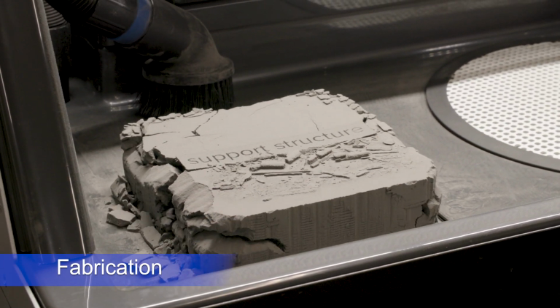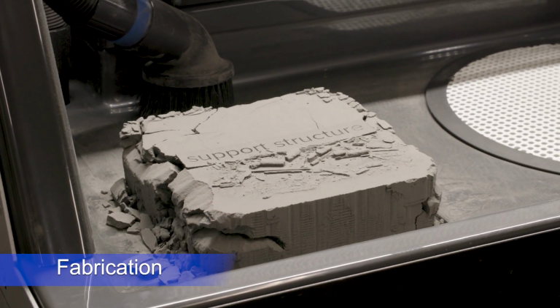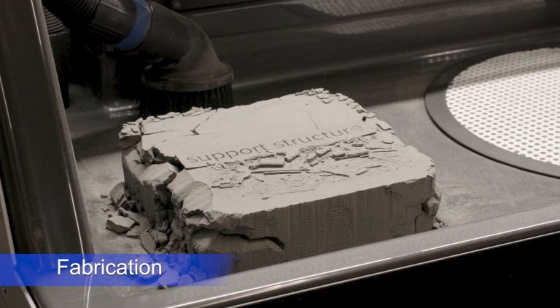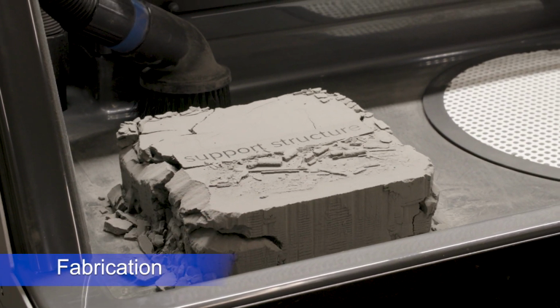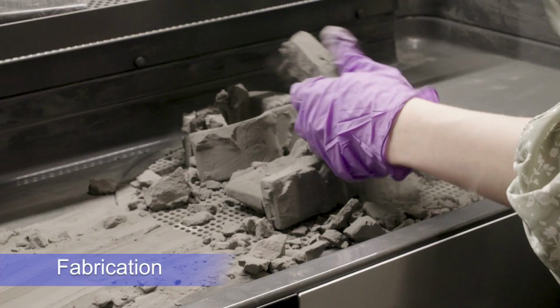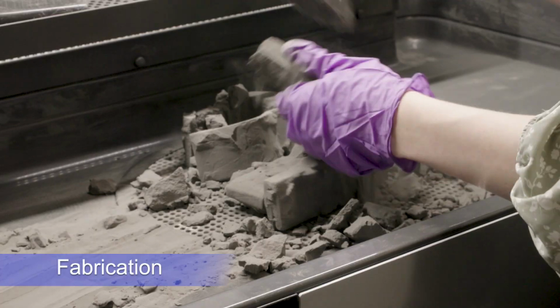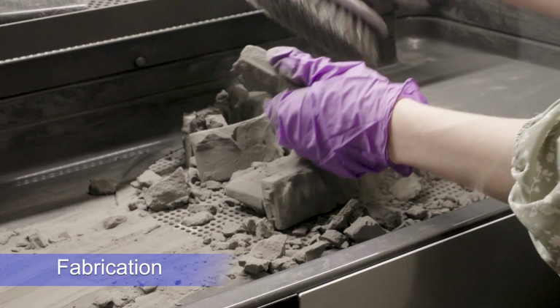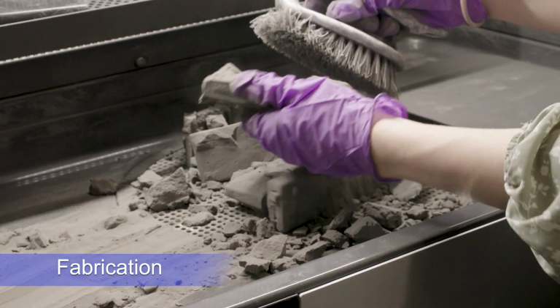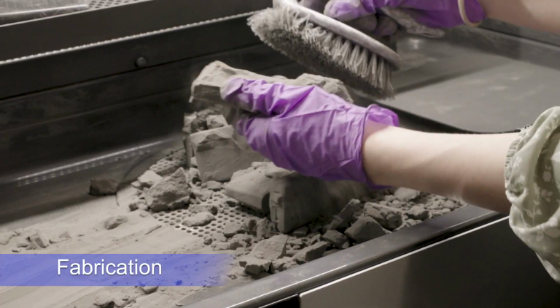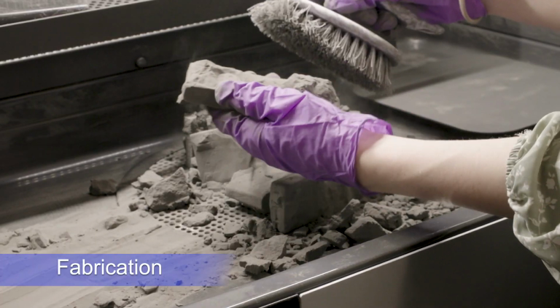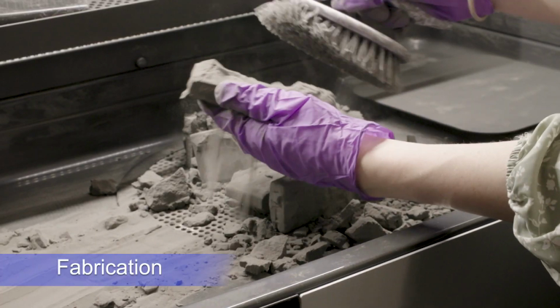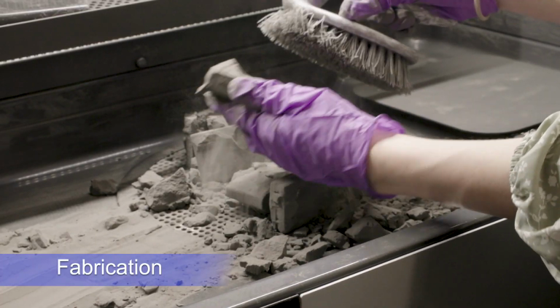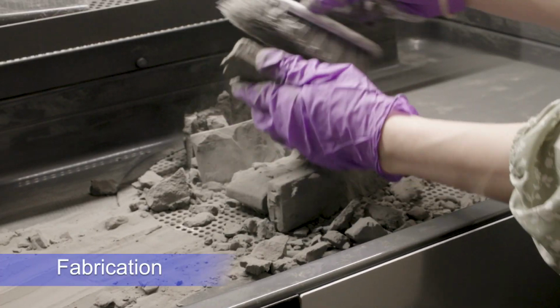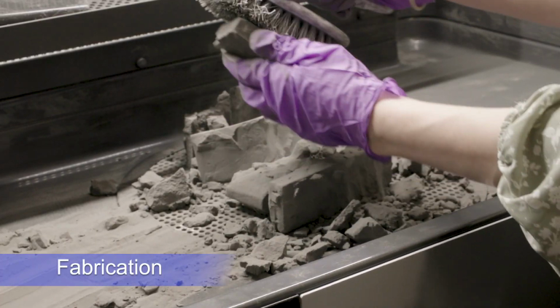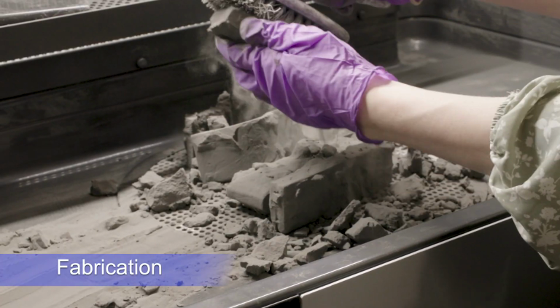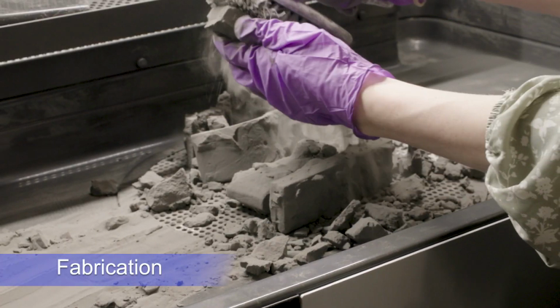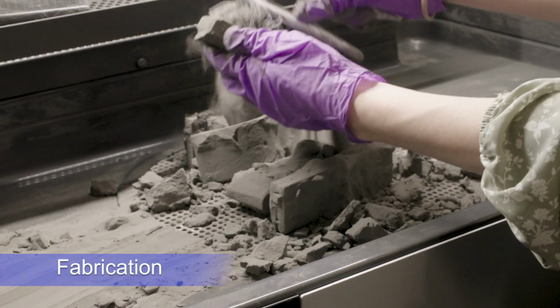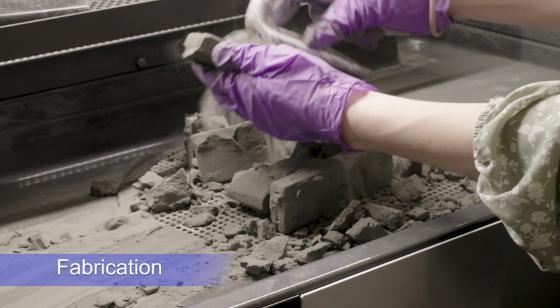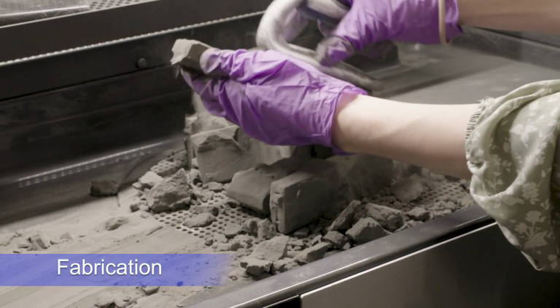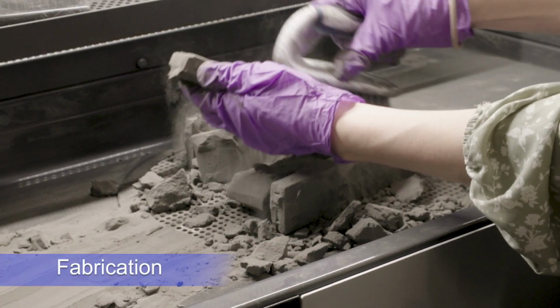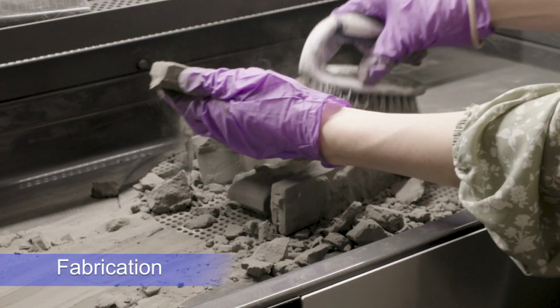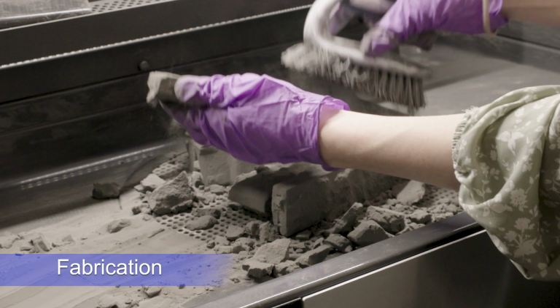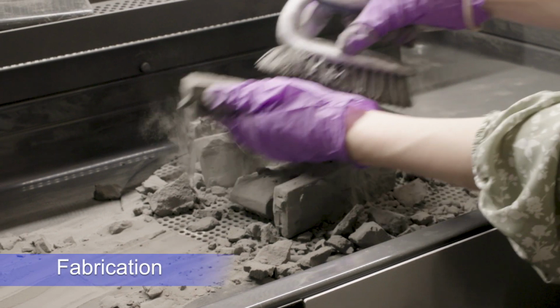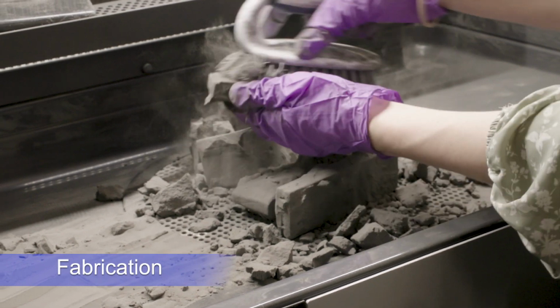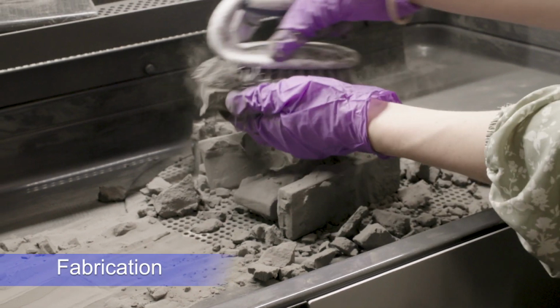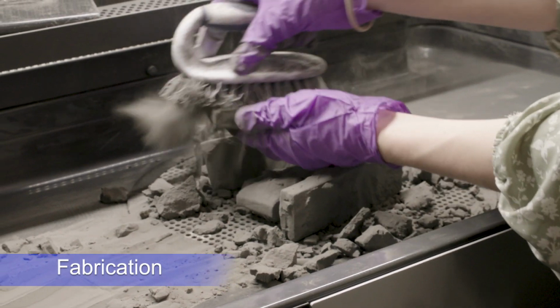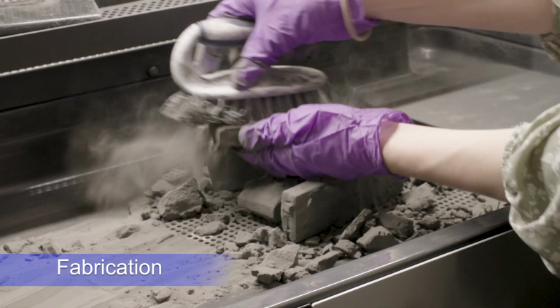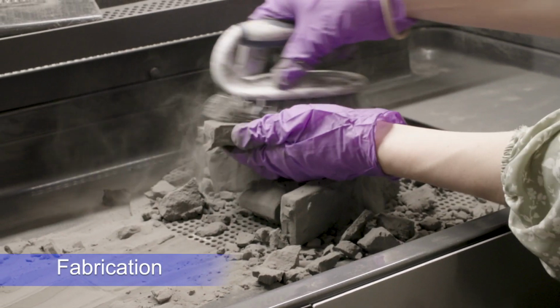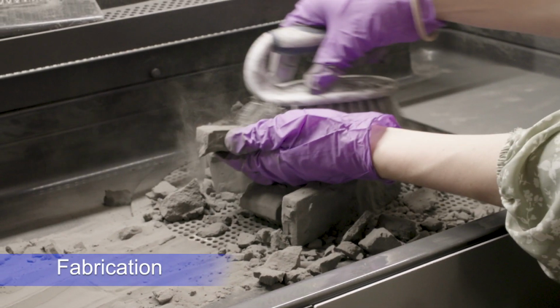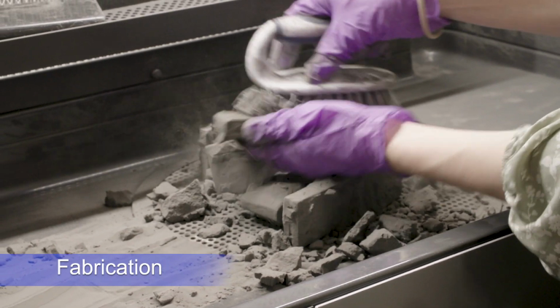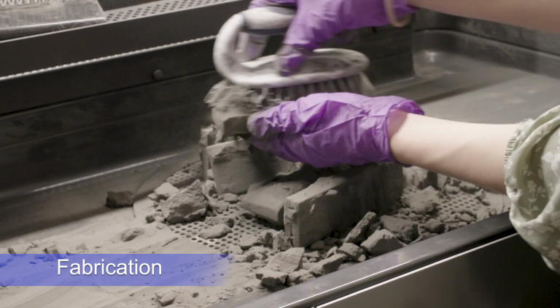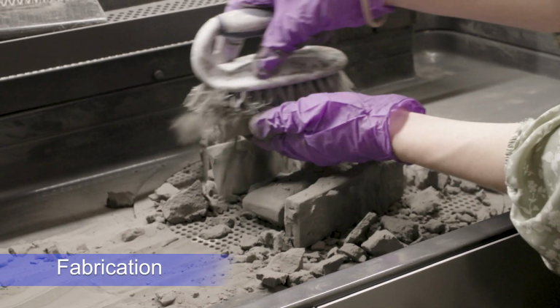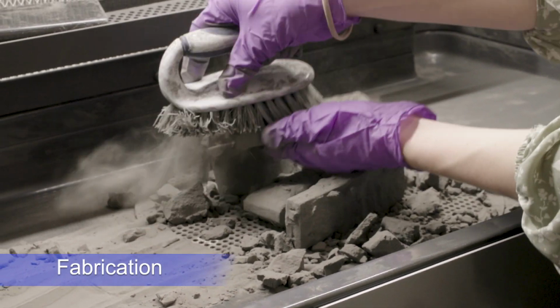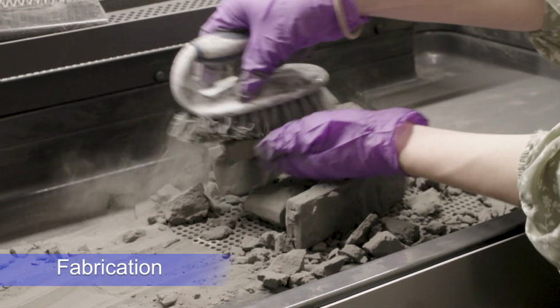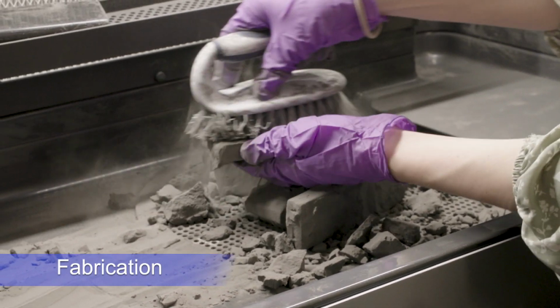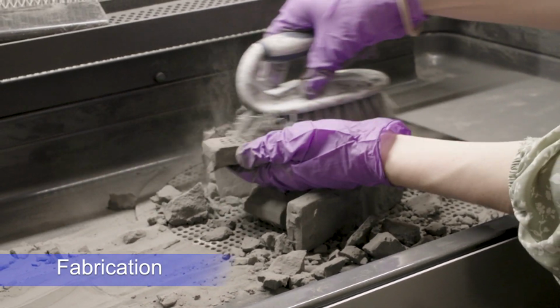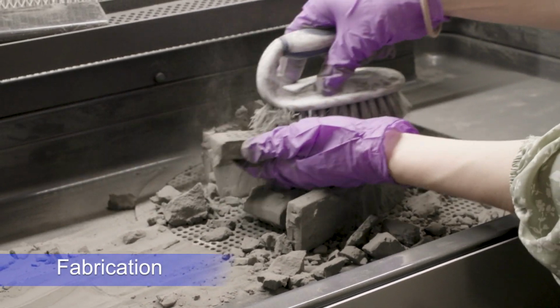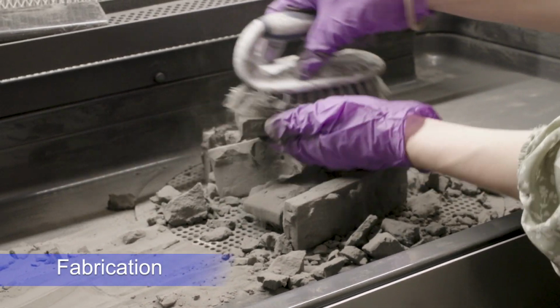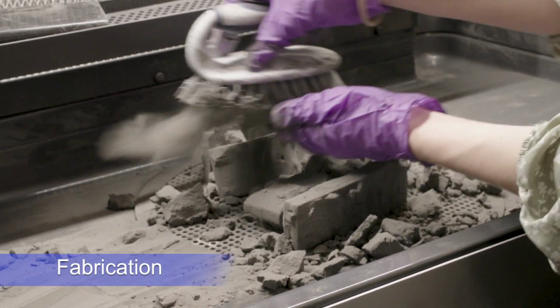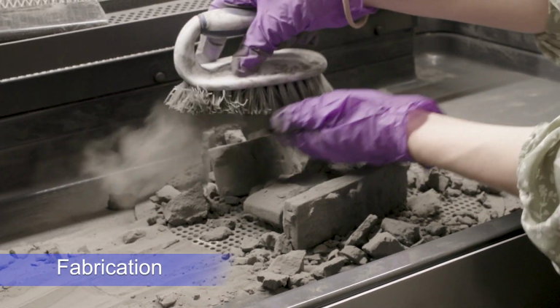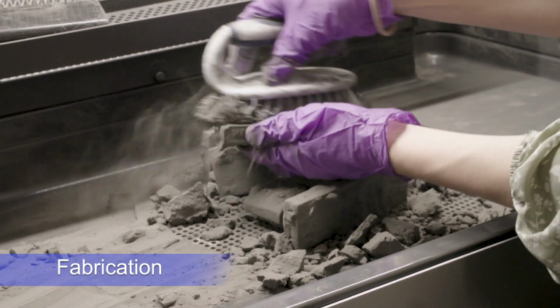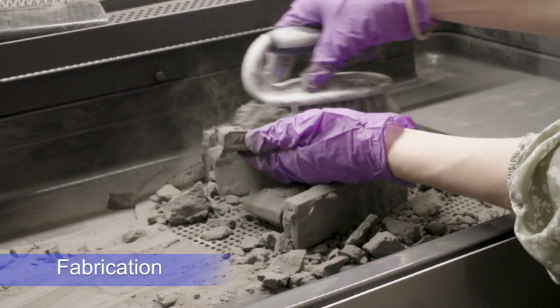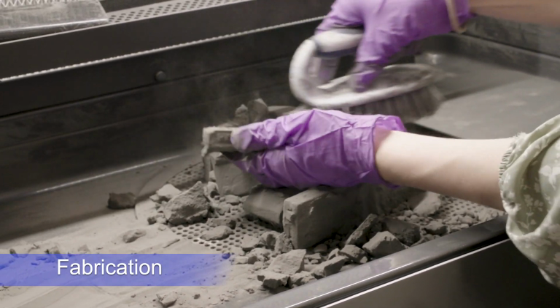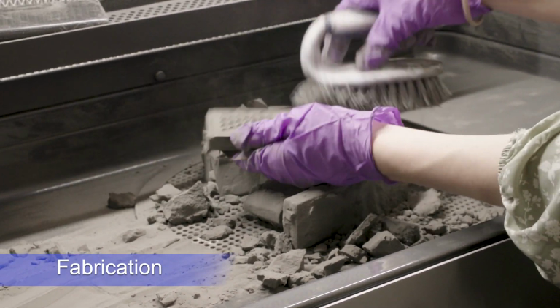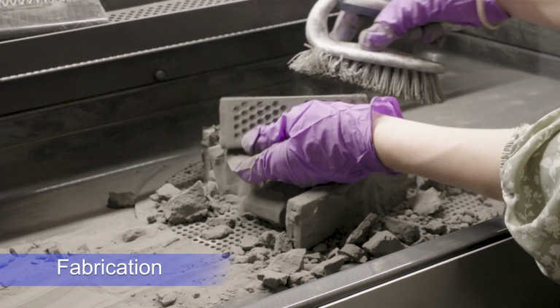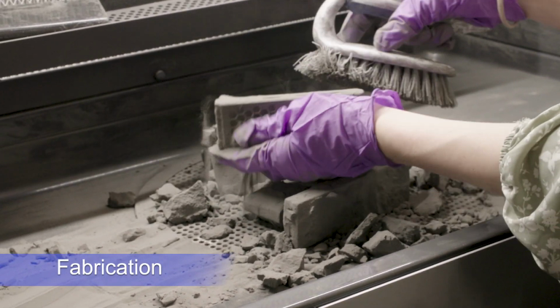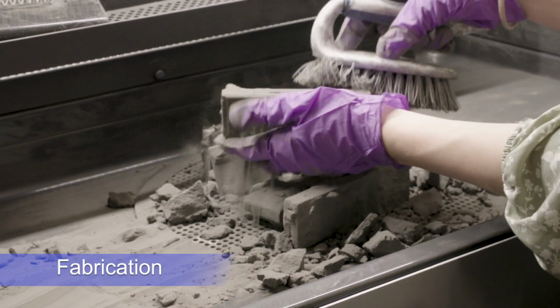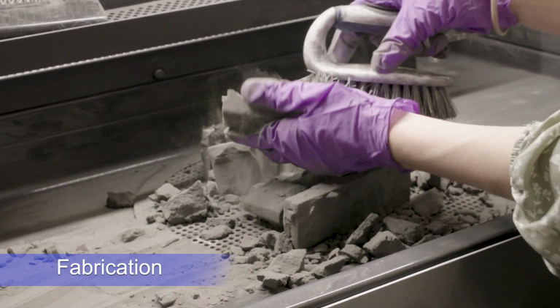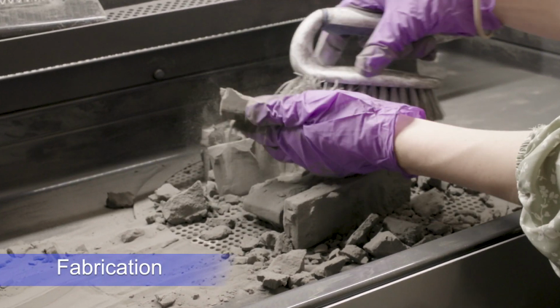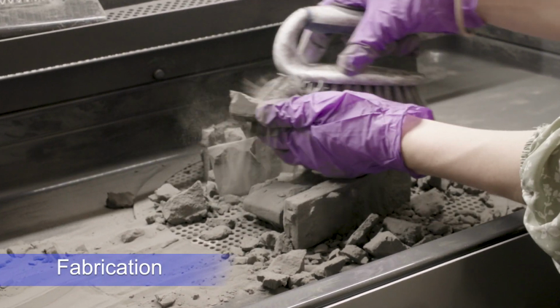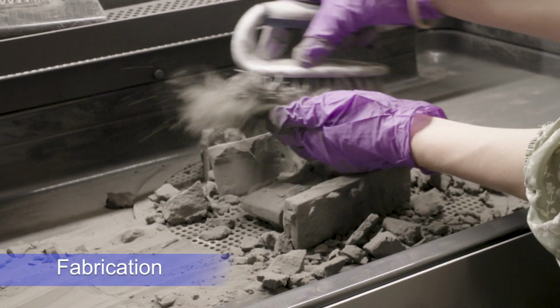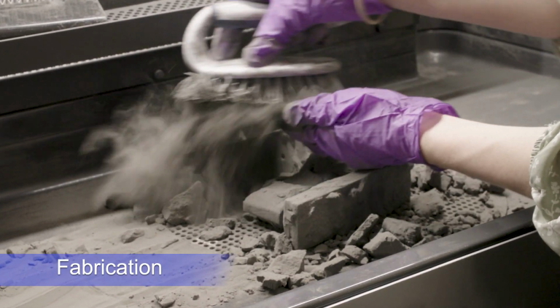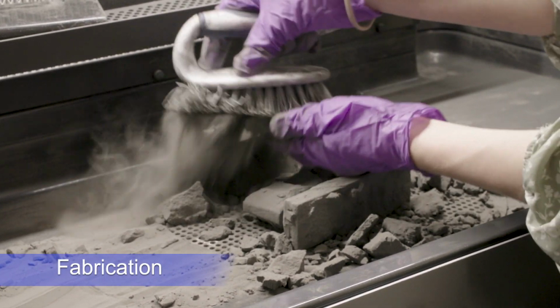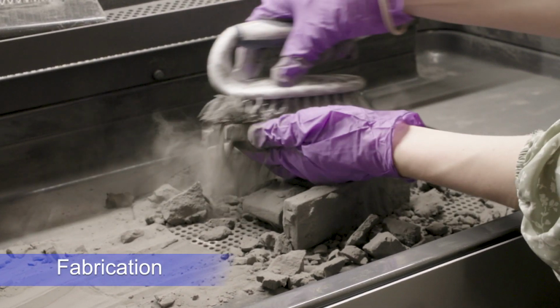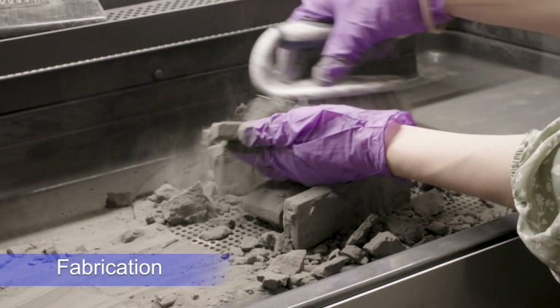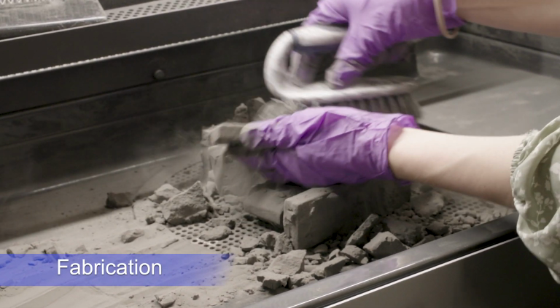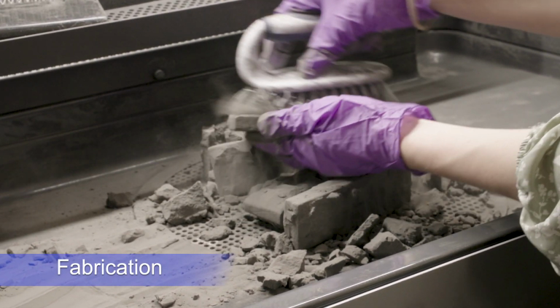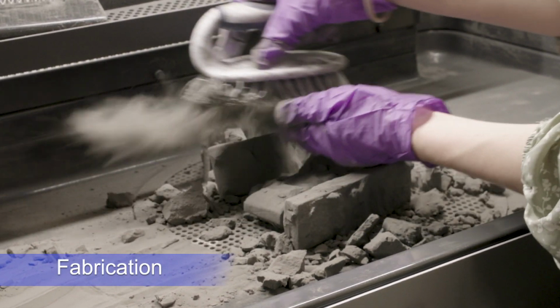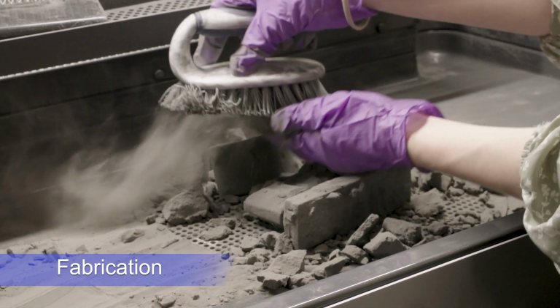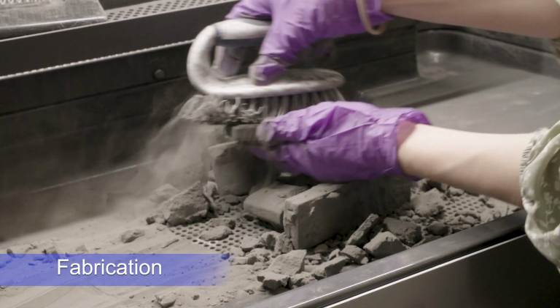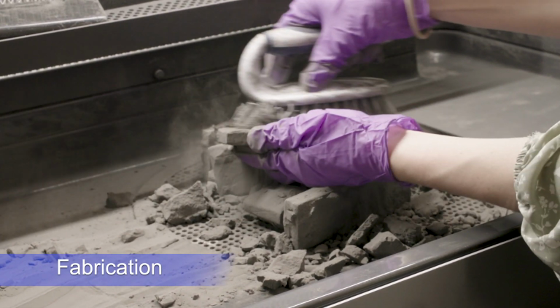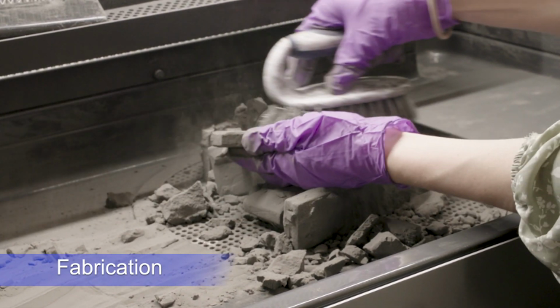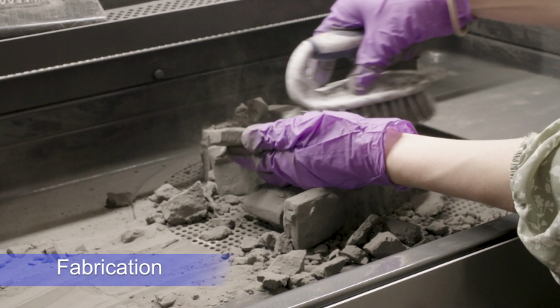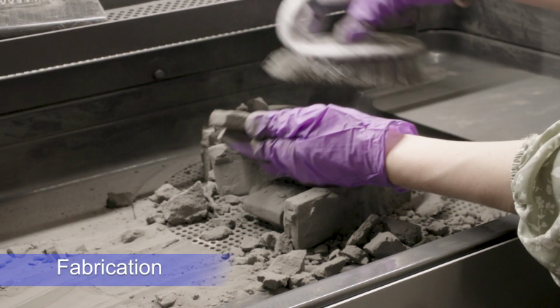Once rendered, the final product is enveloped in loose powder, which can be recycled to make the next laser-sintered piece.